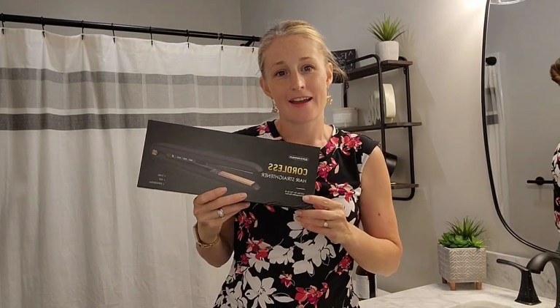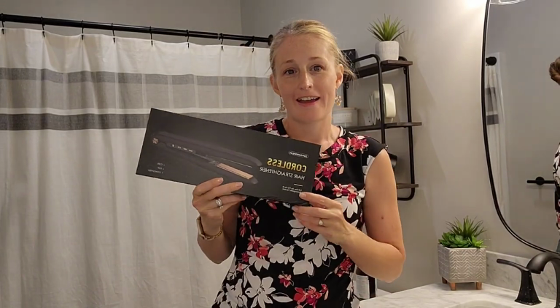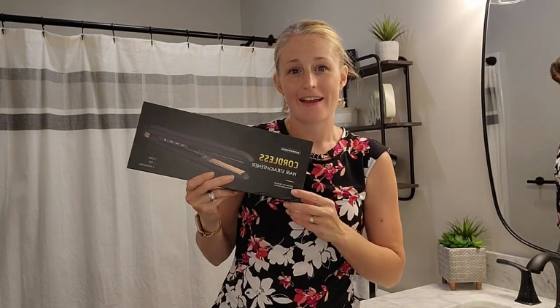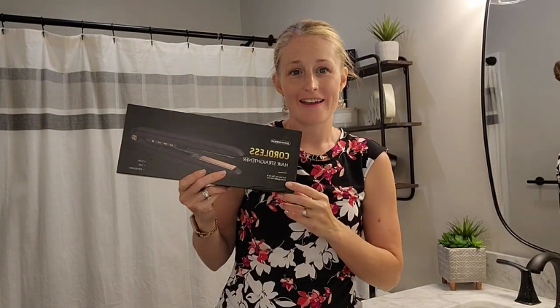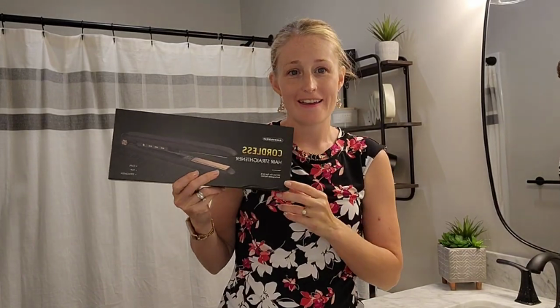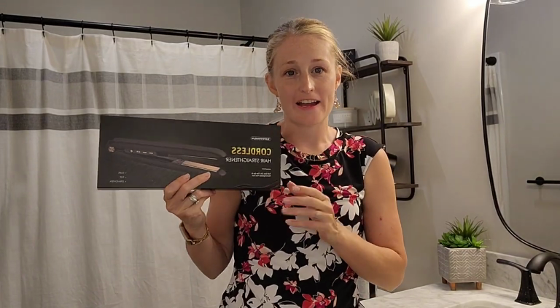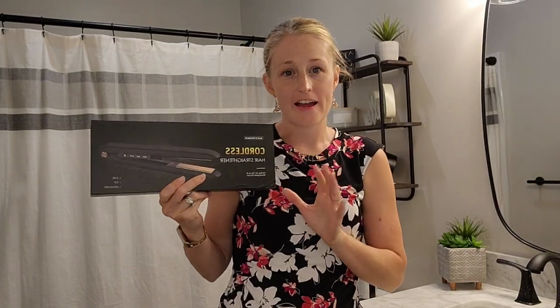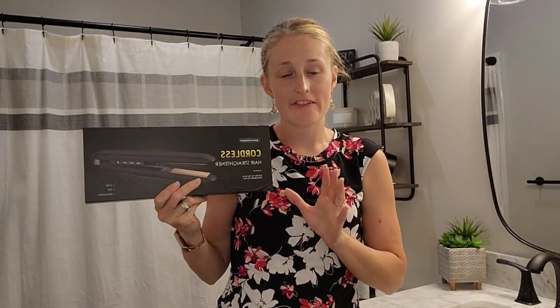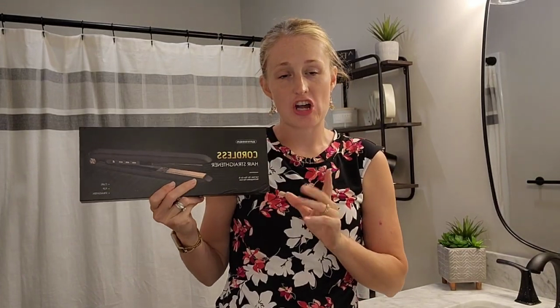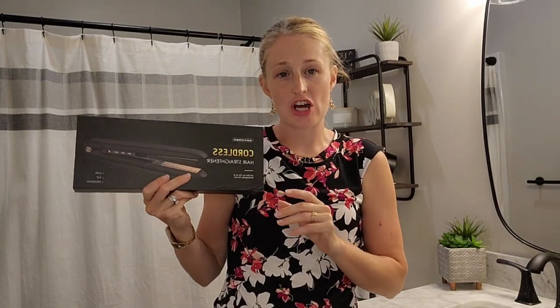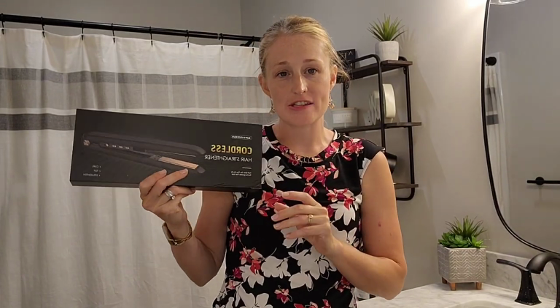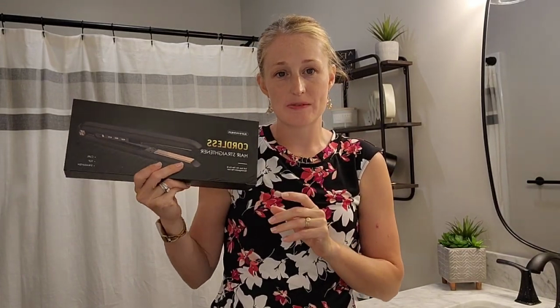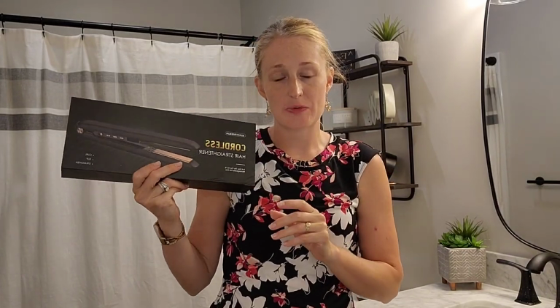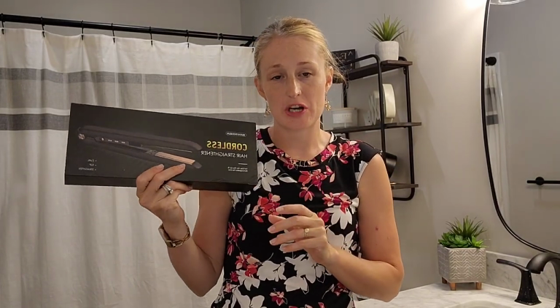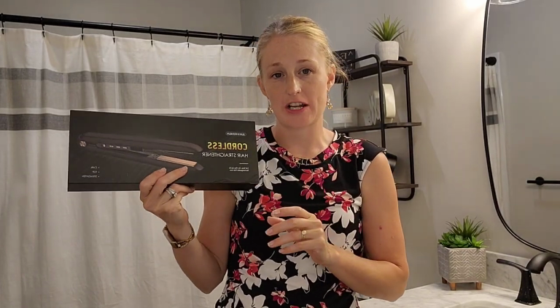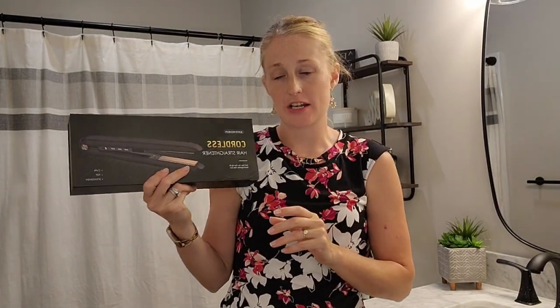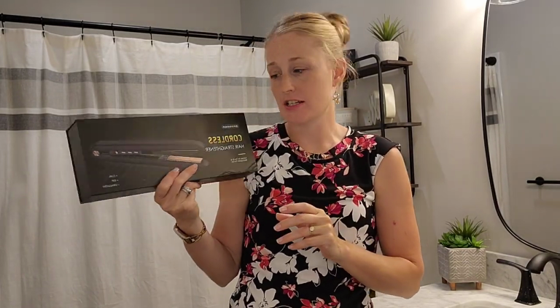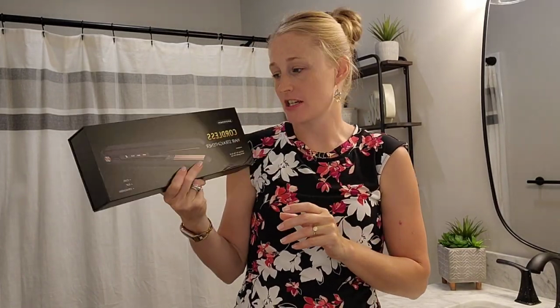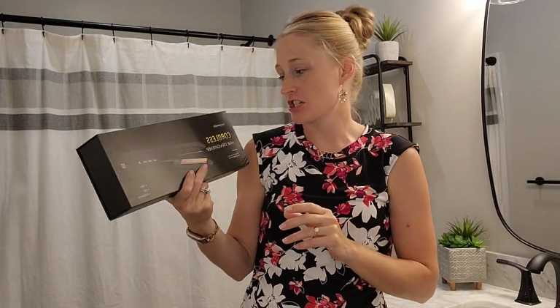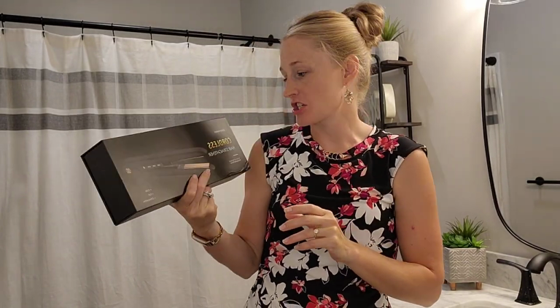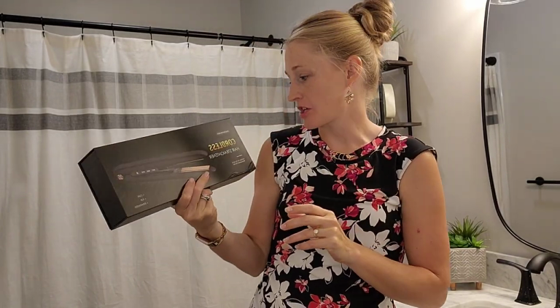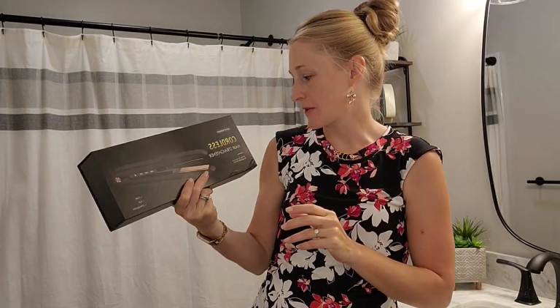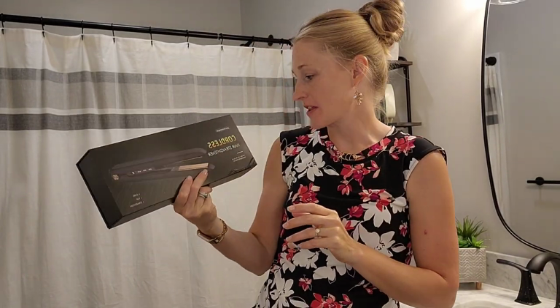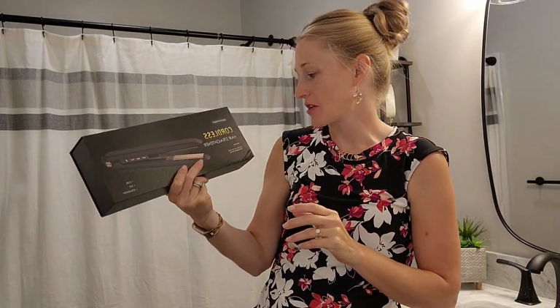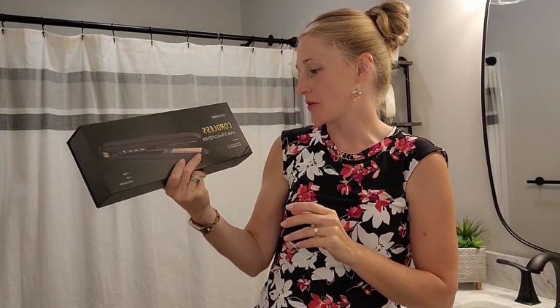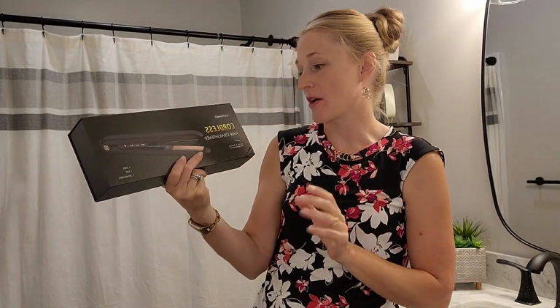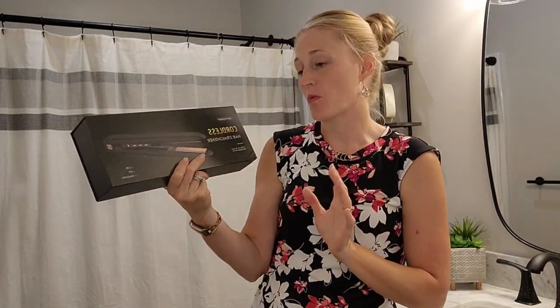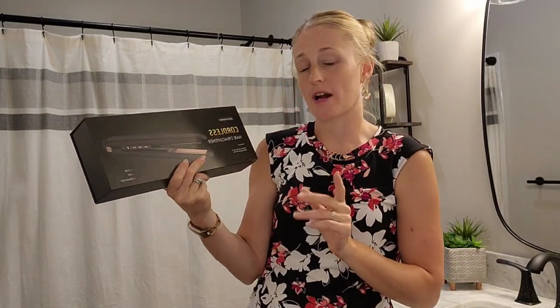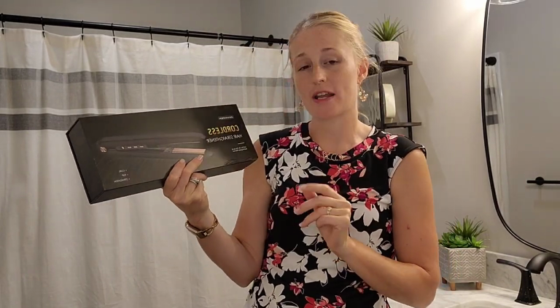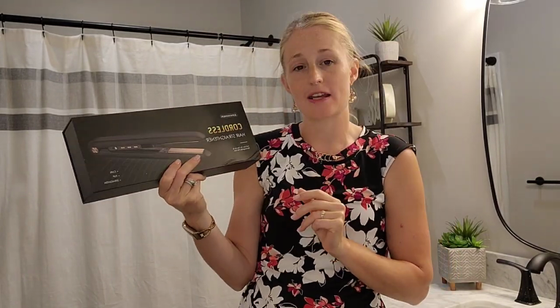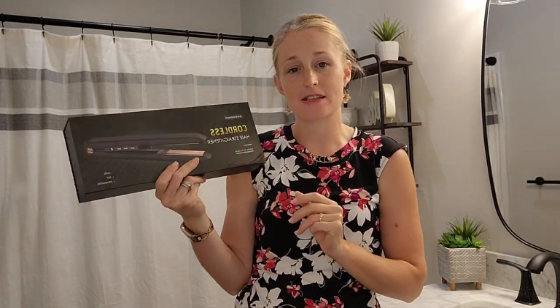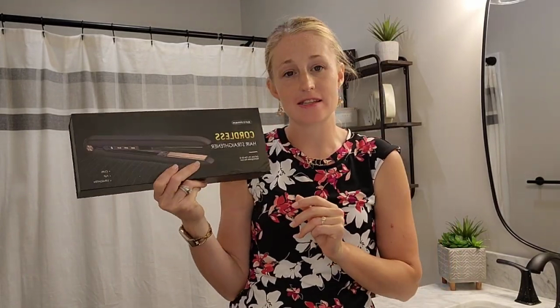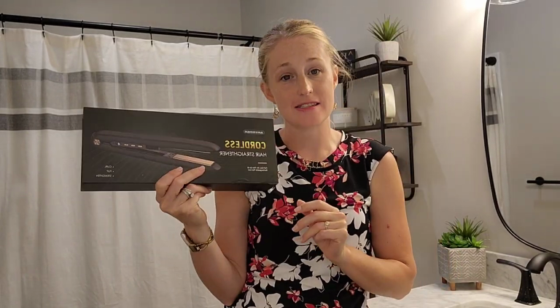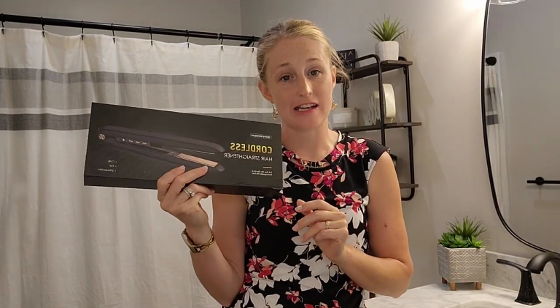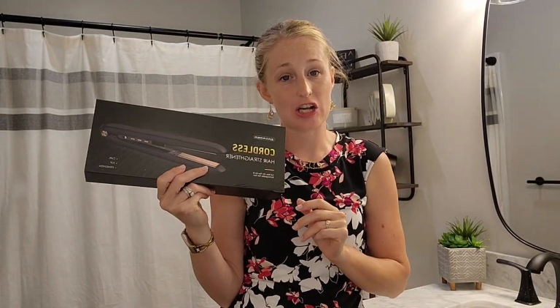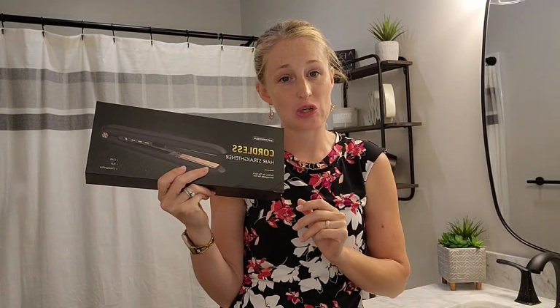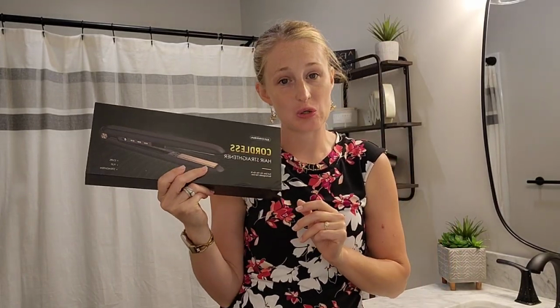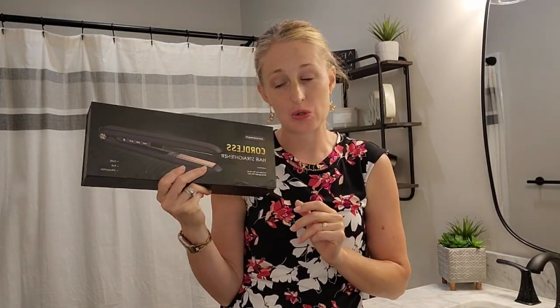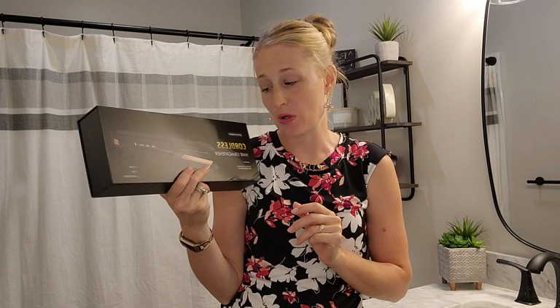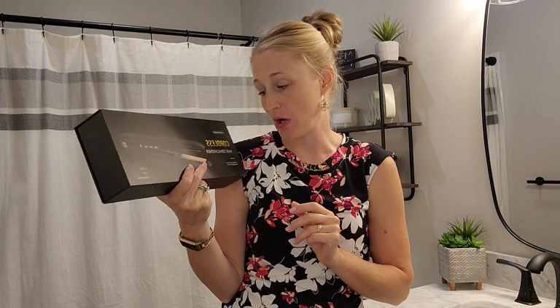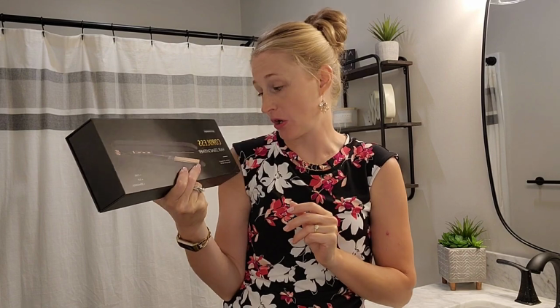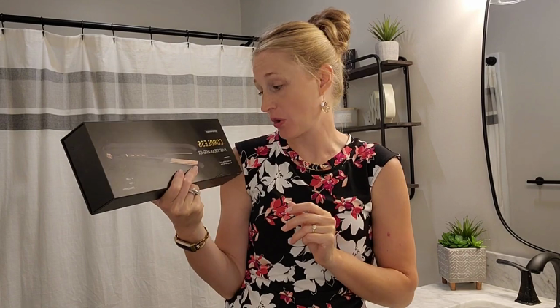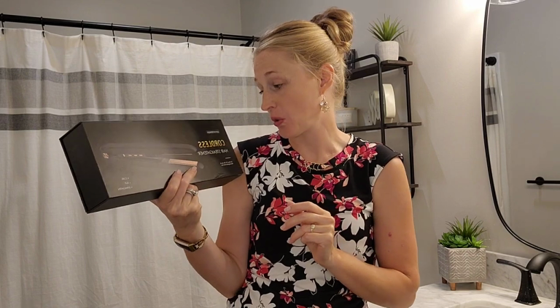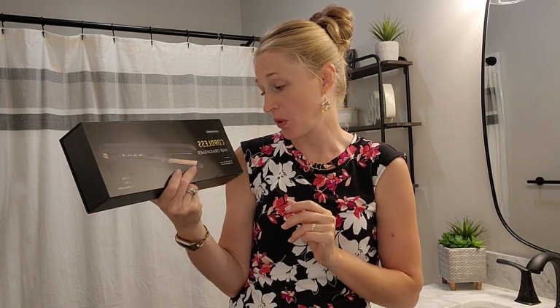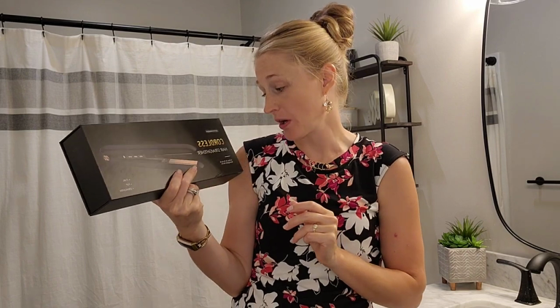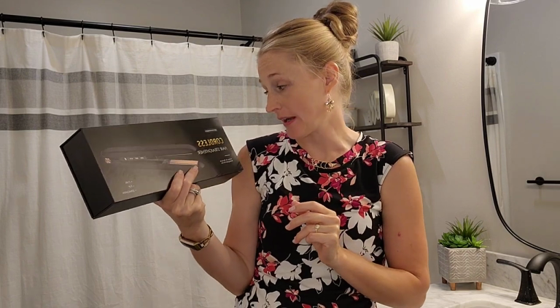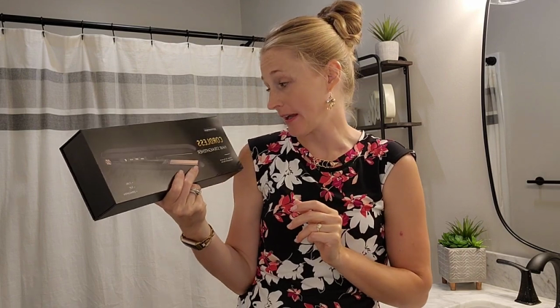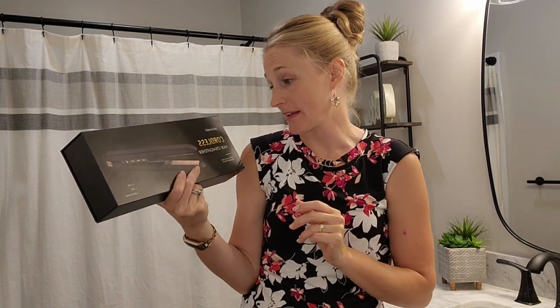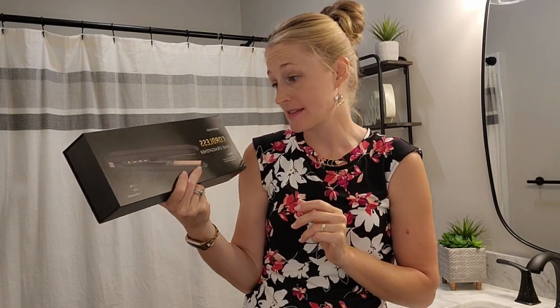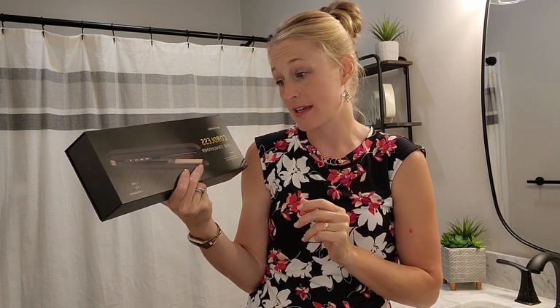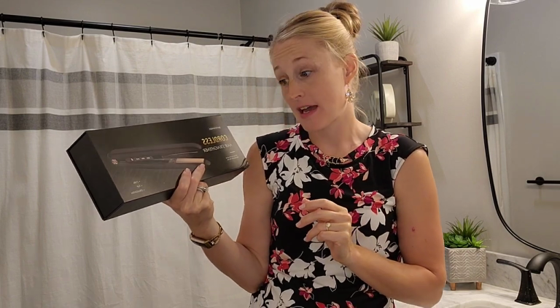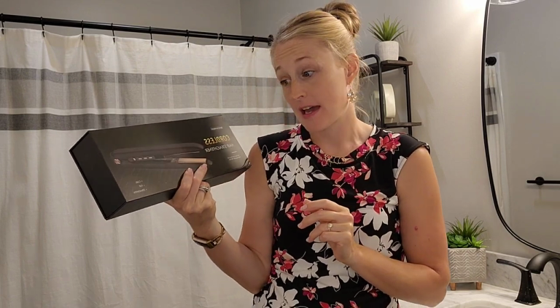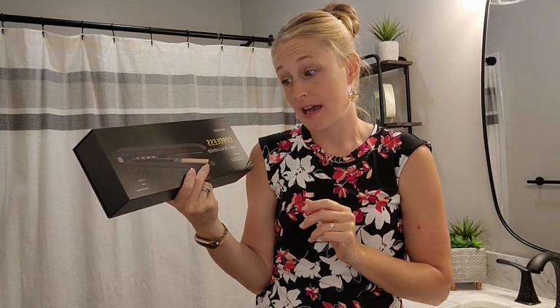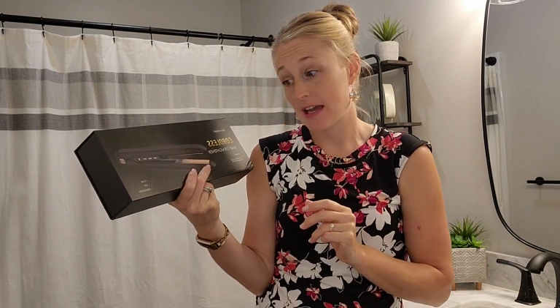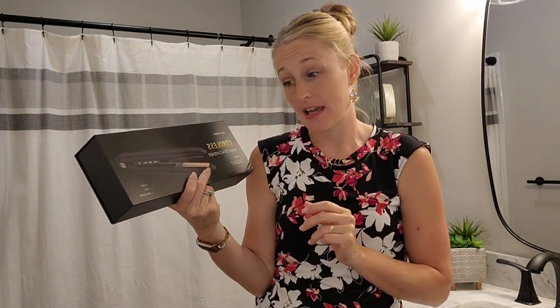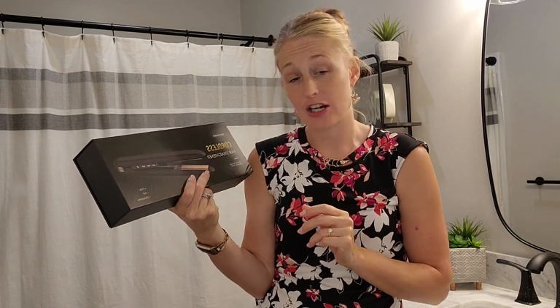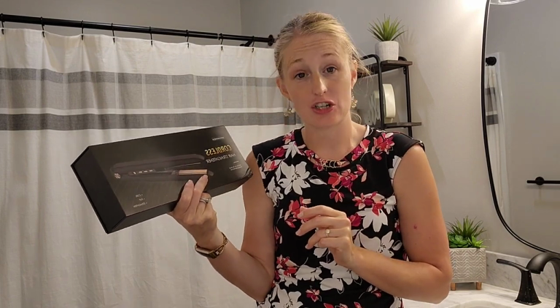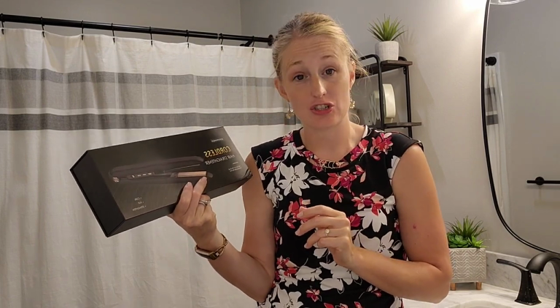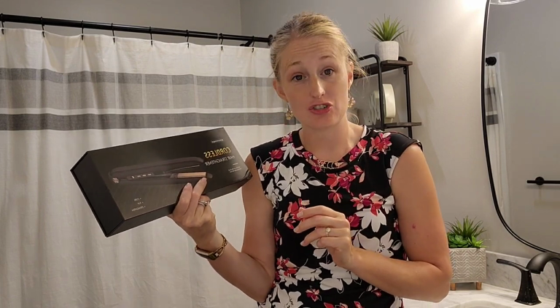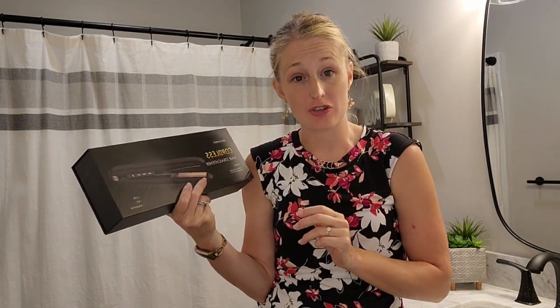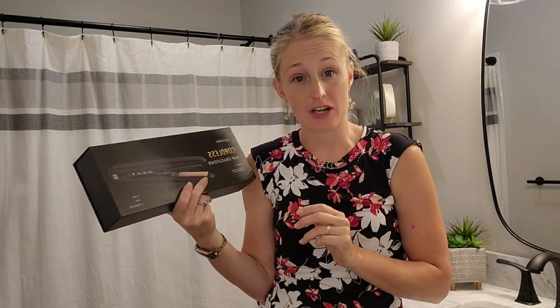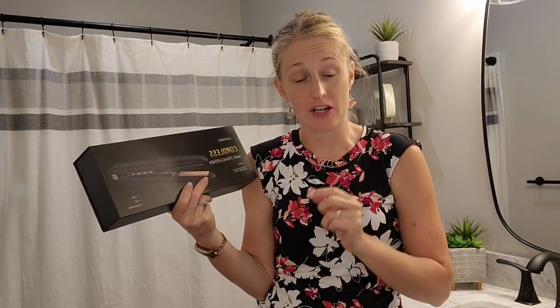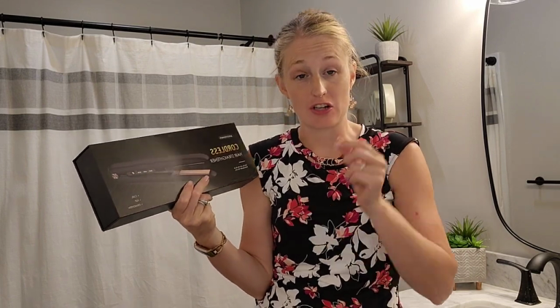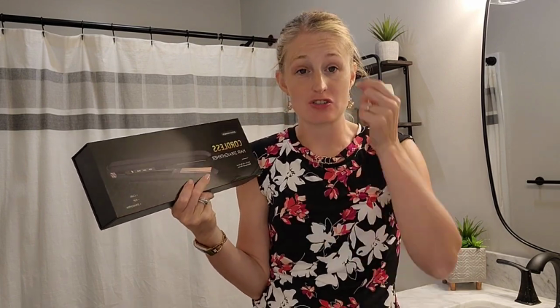Hey, I have an awesome product to share with you, and what it is — it's a cordless hair straightener.